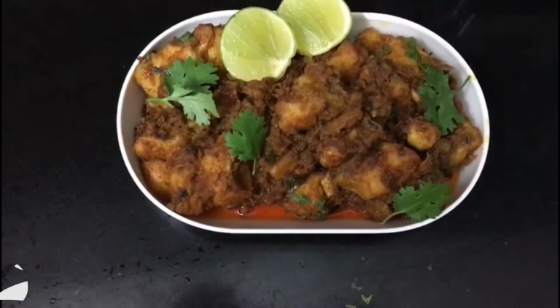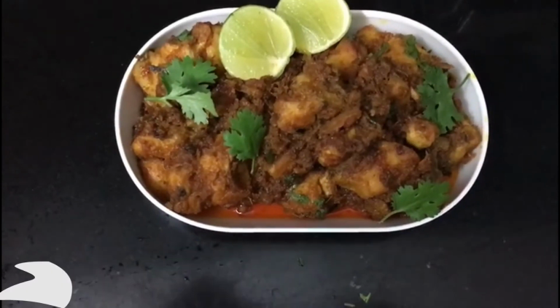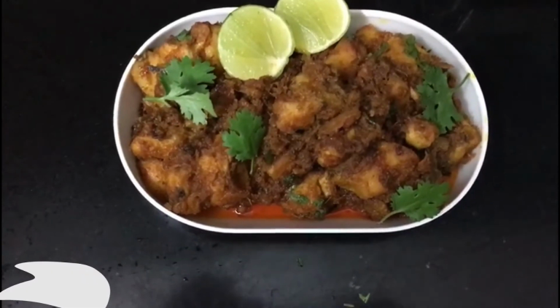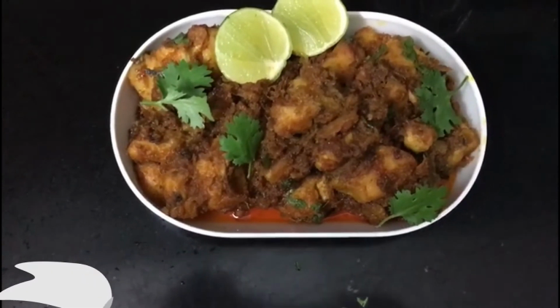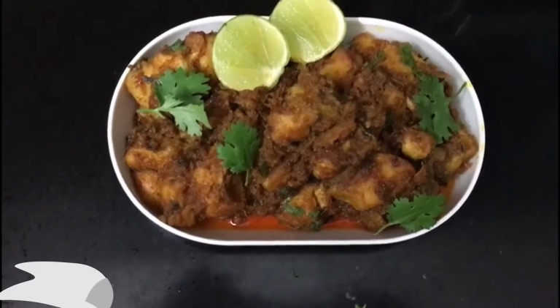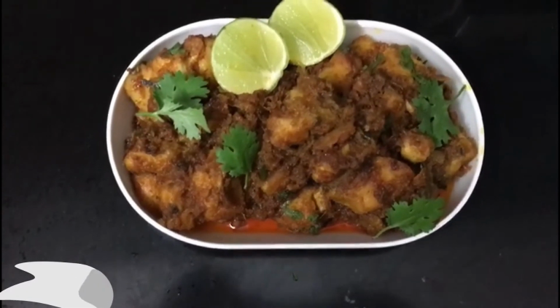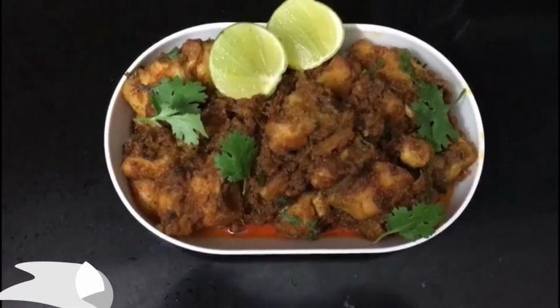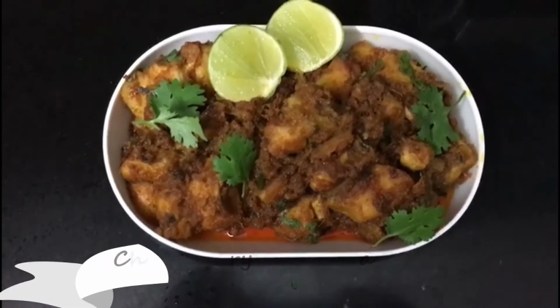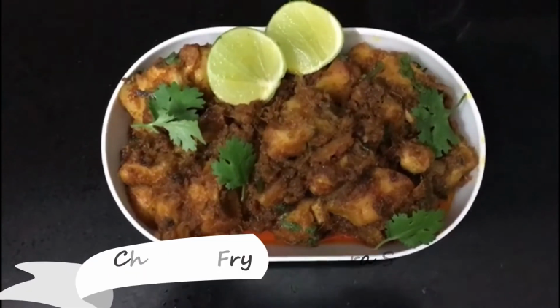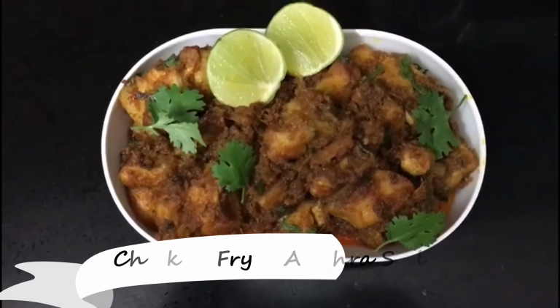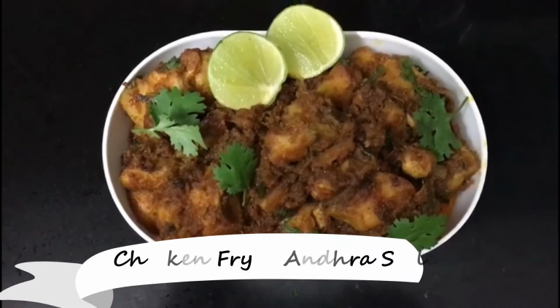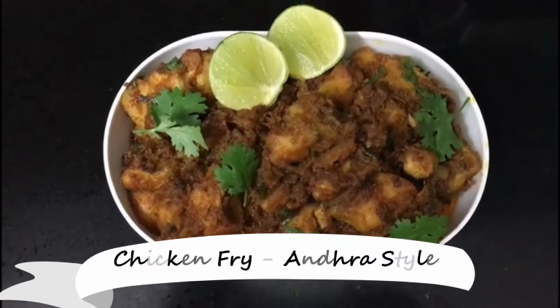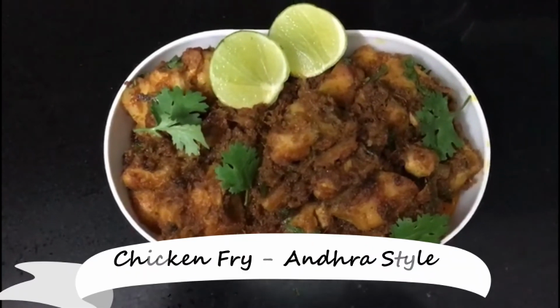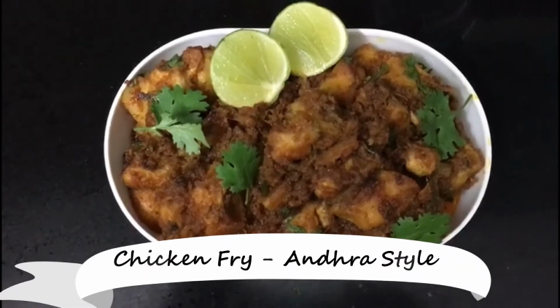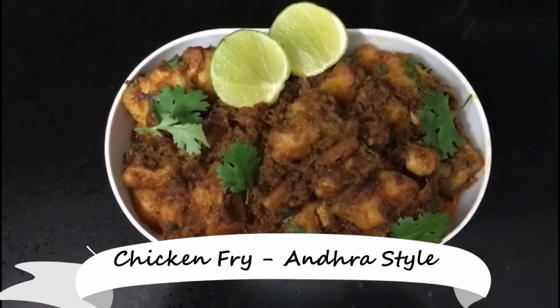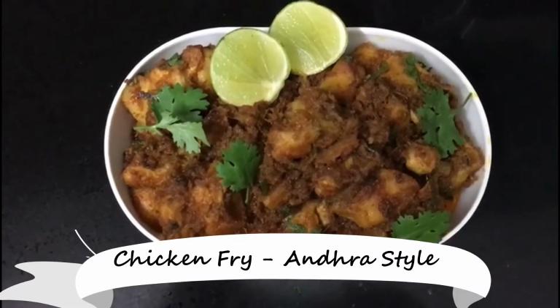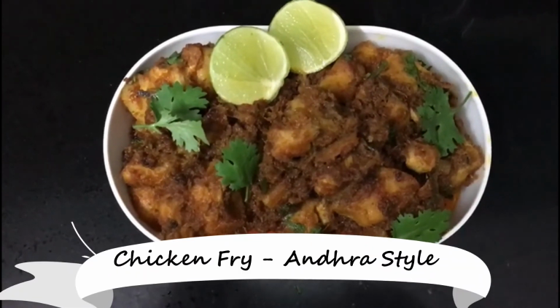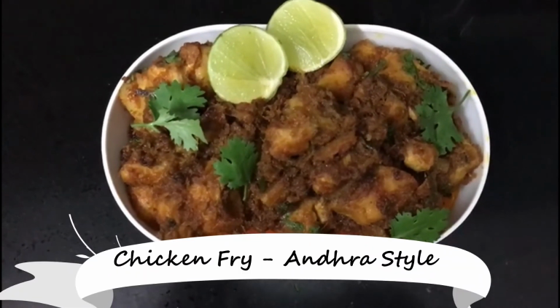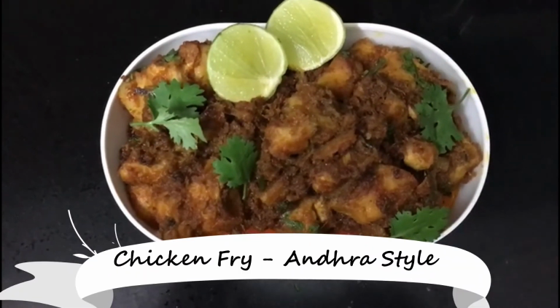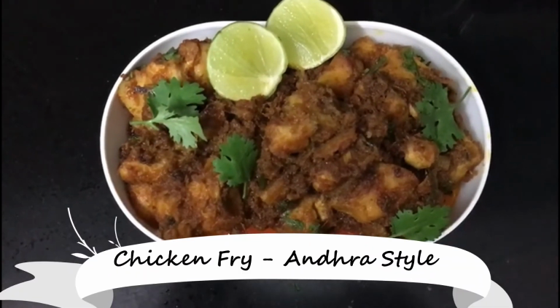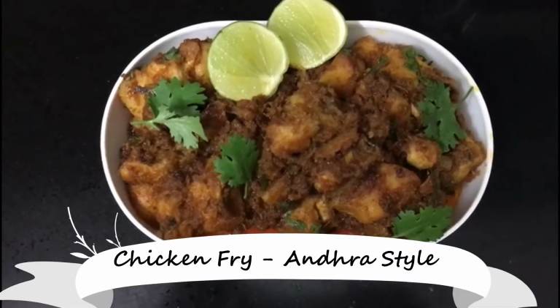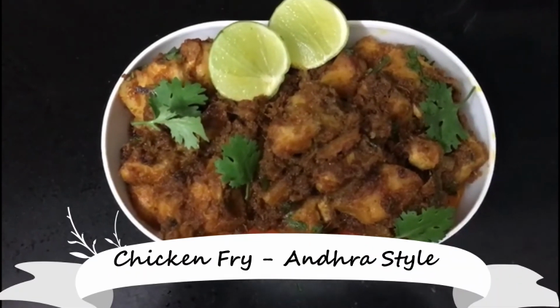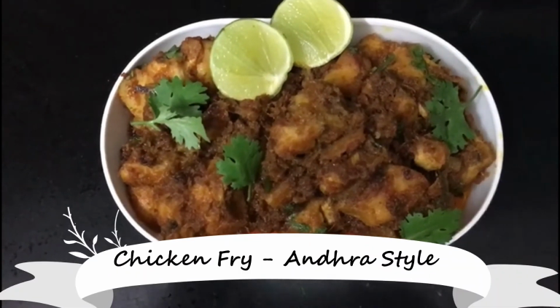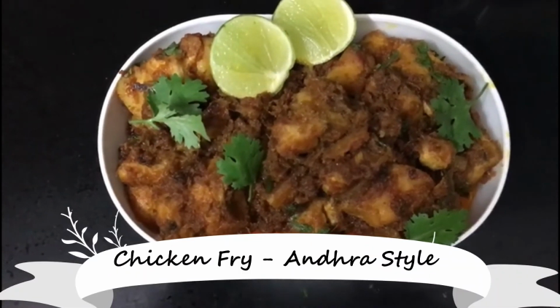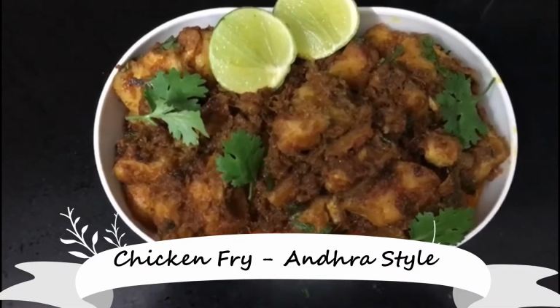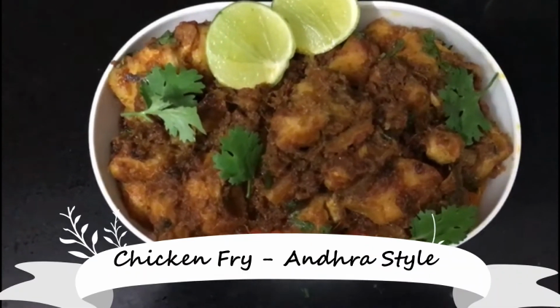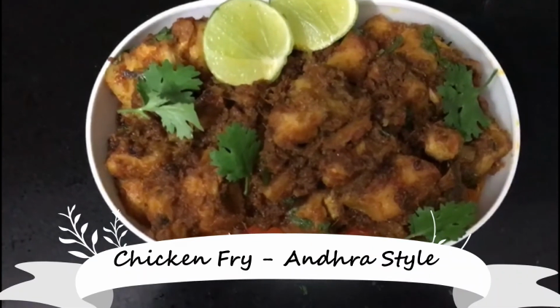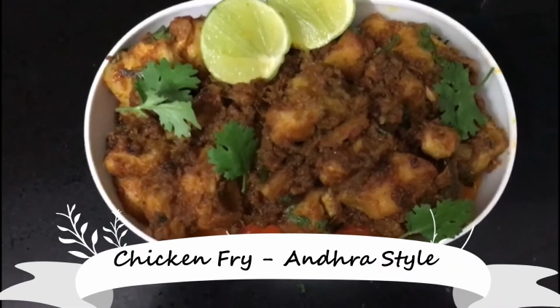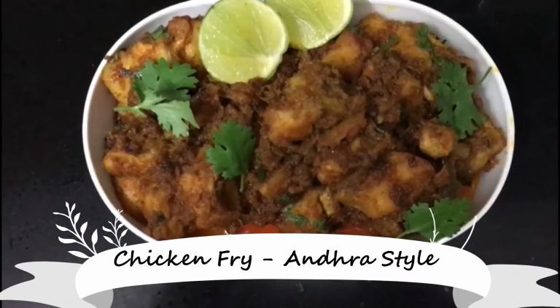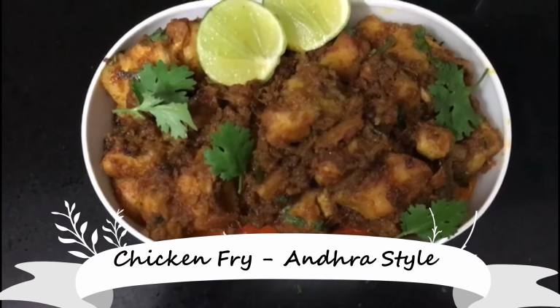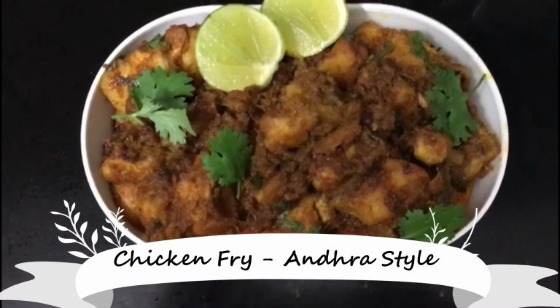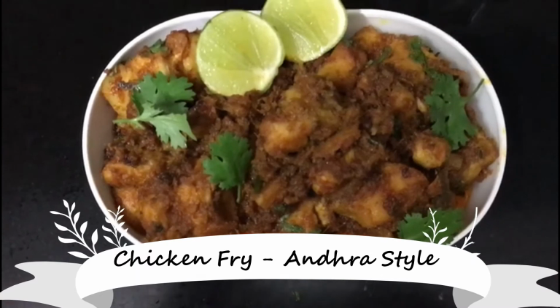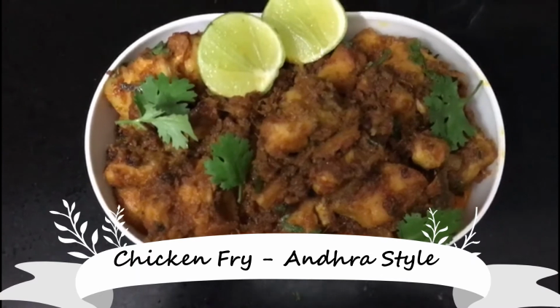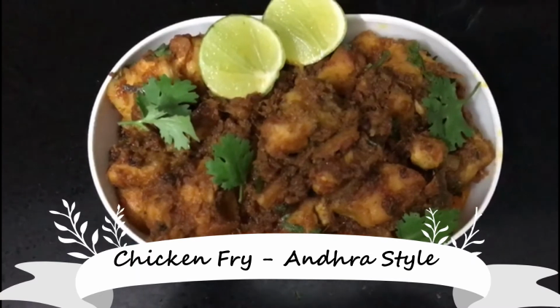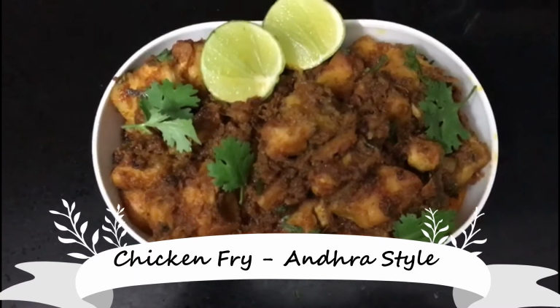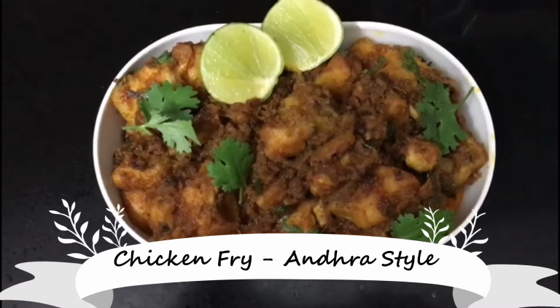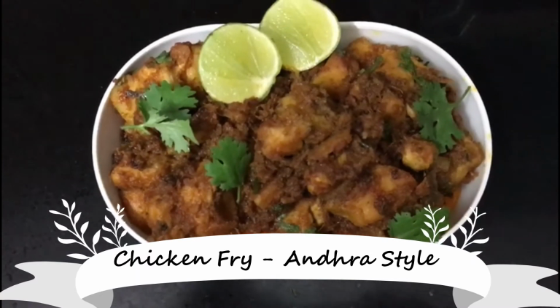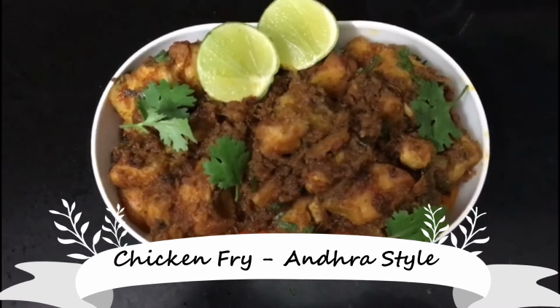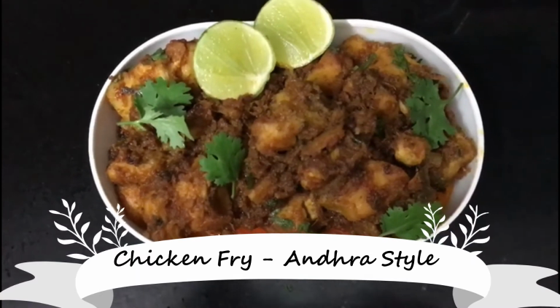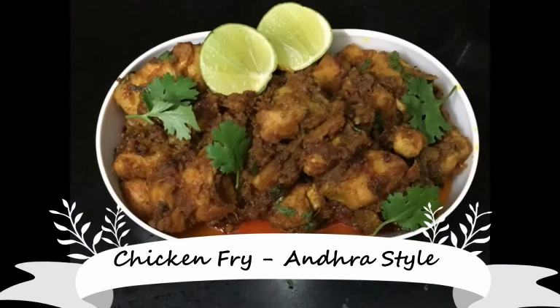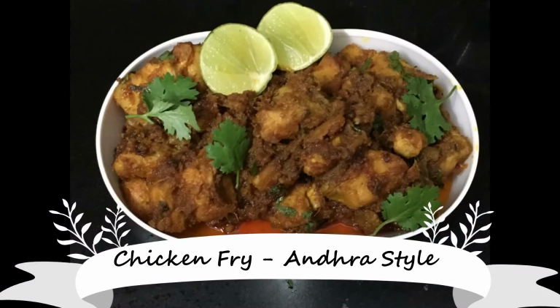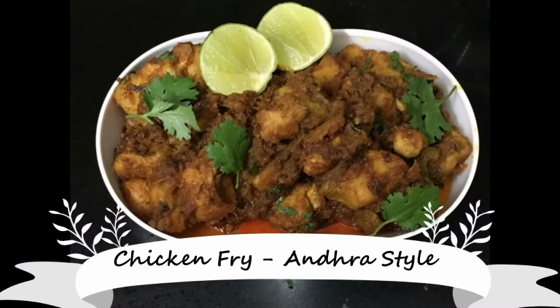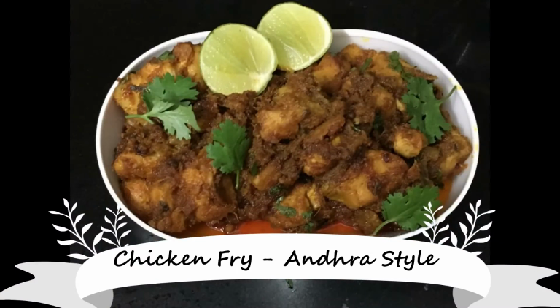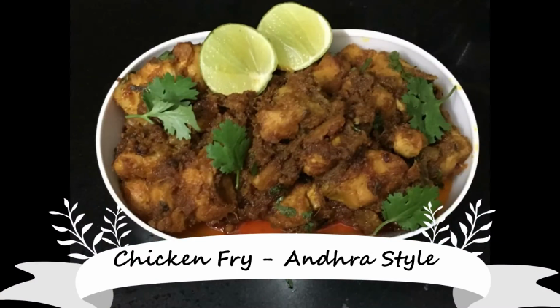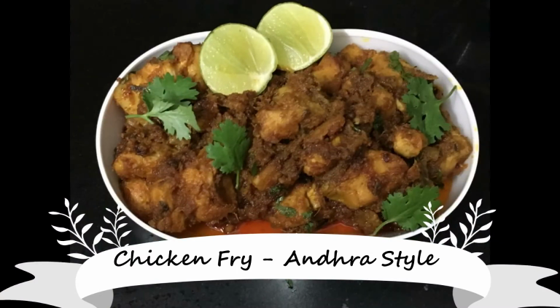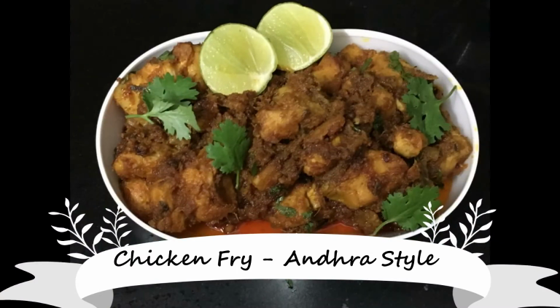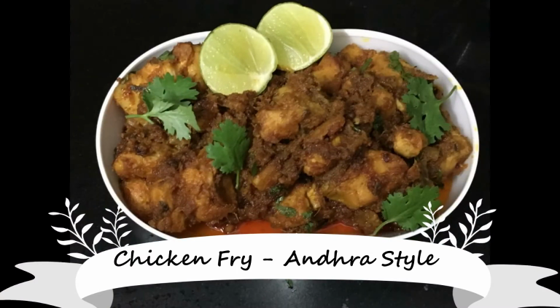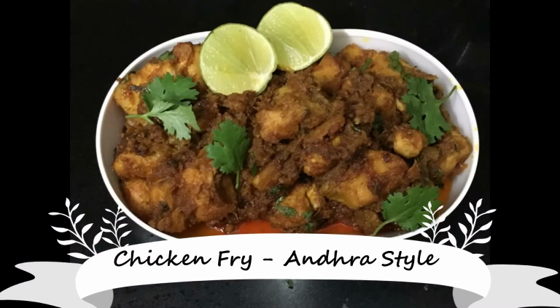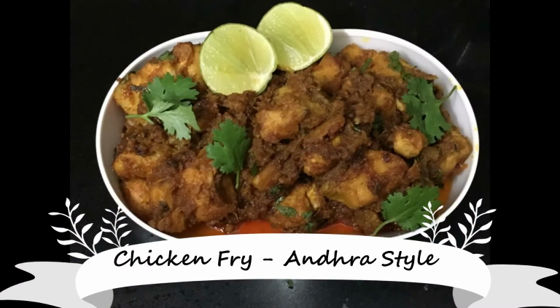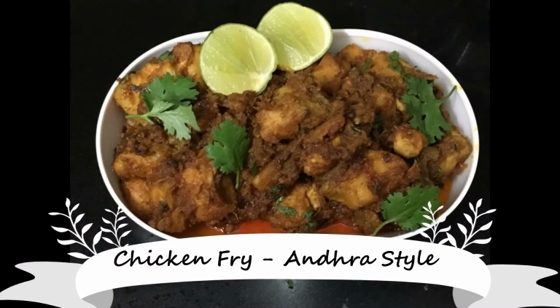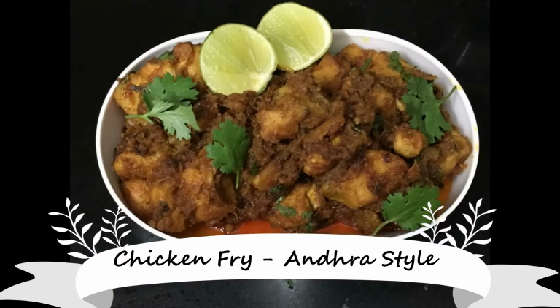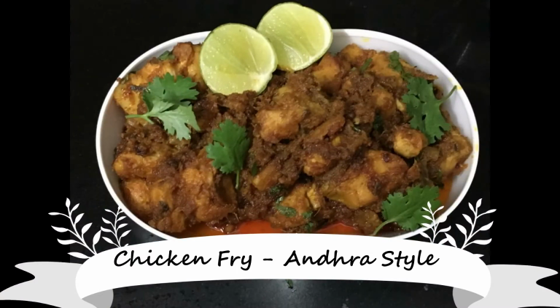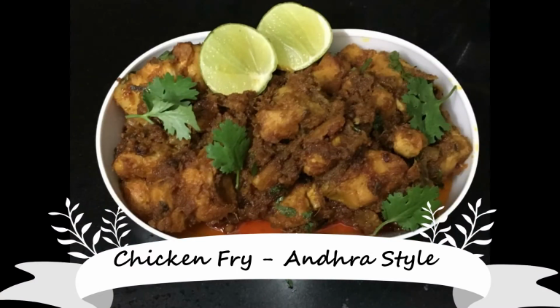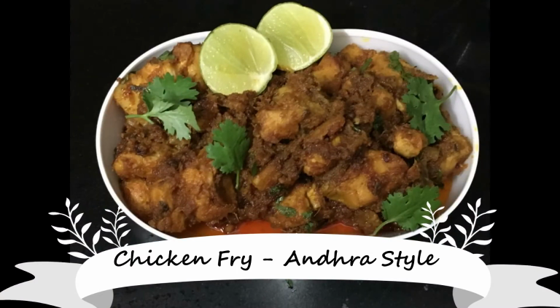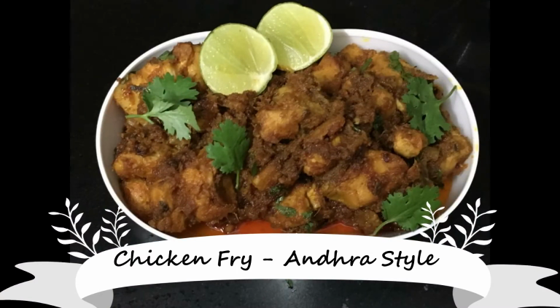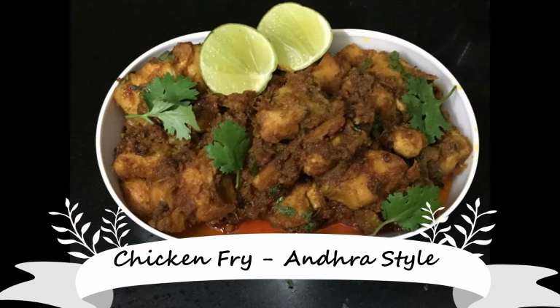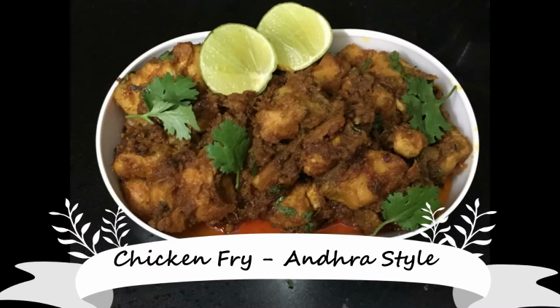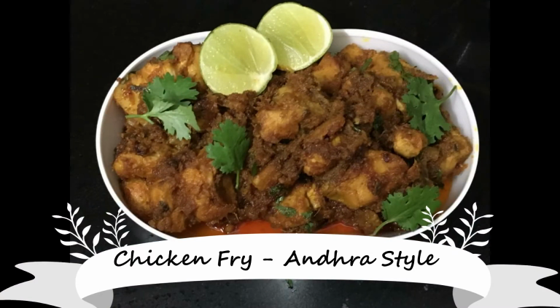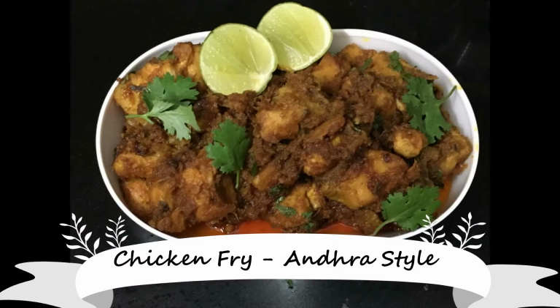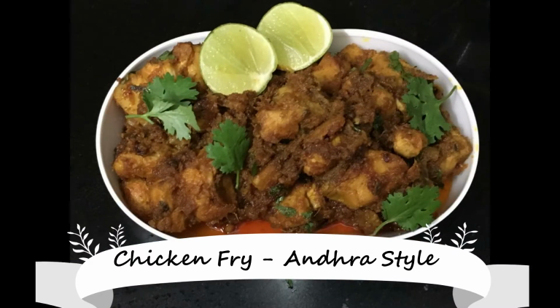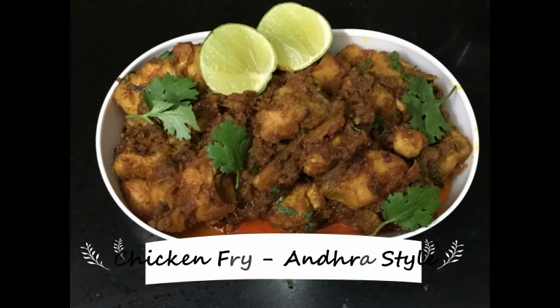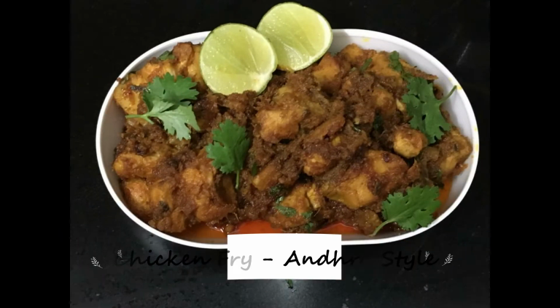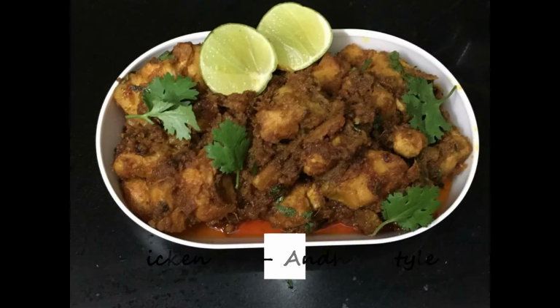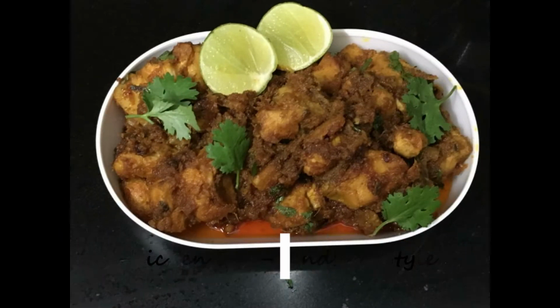Hello friends, welcome back to my channel. My family is doing well. Today I want to make chicken fried.